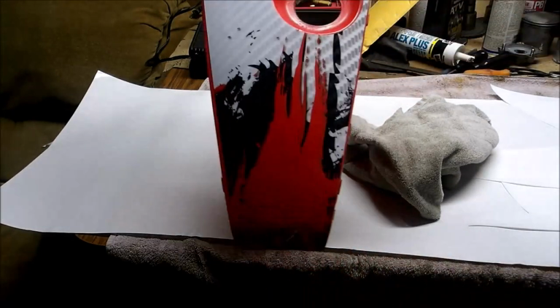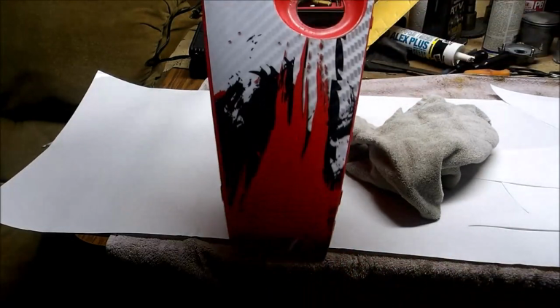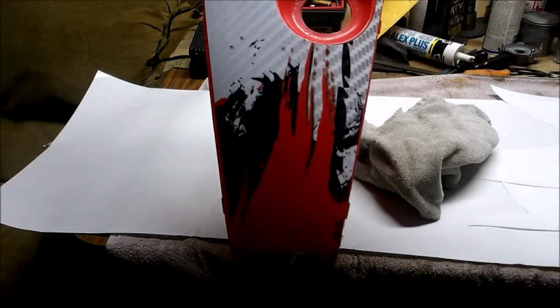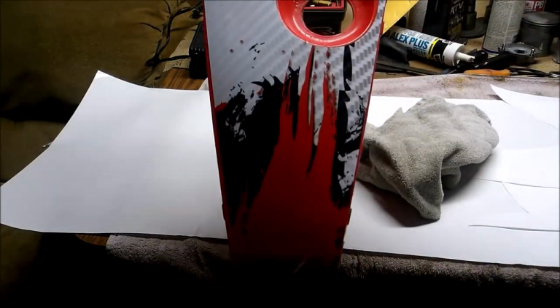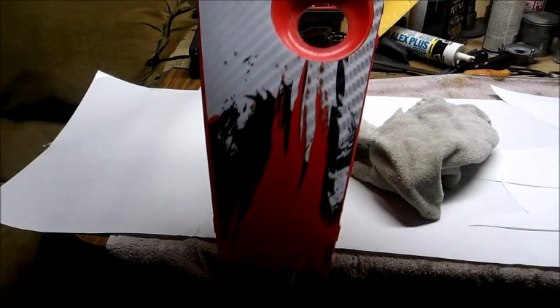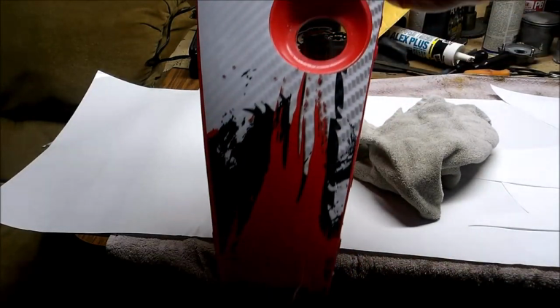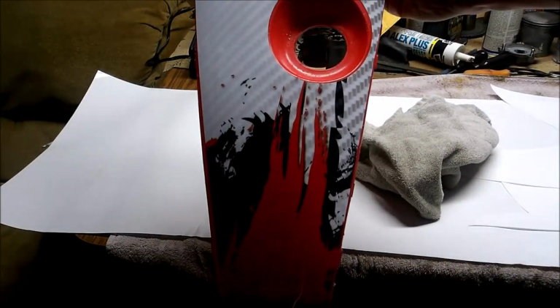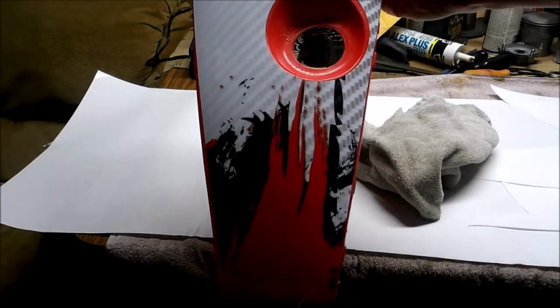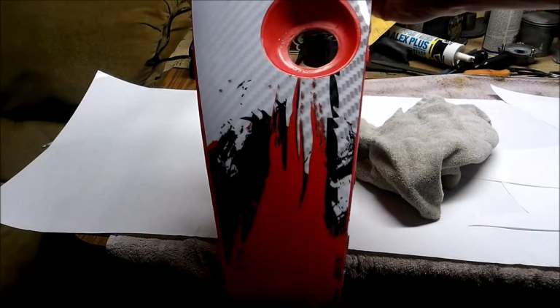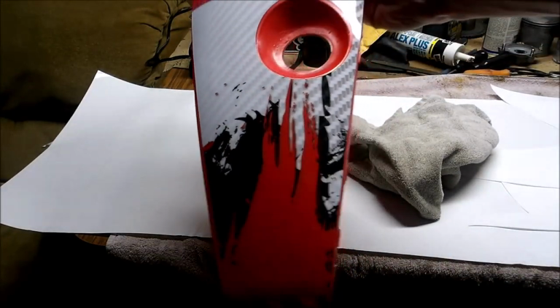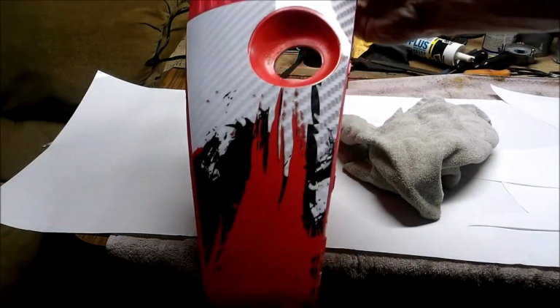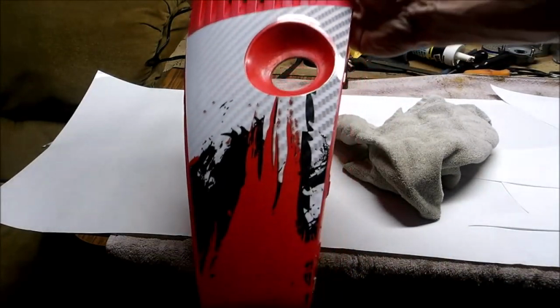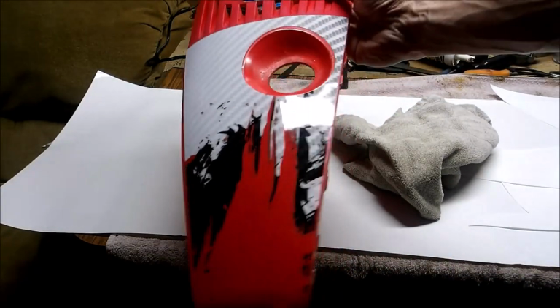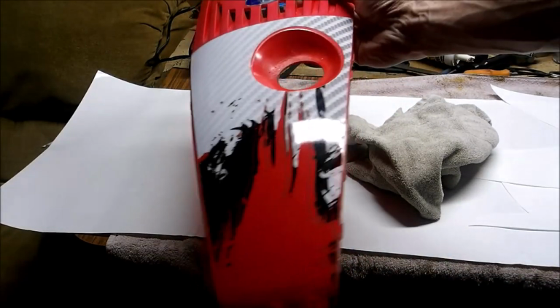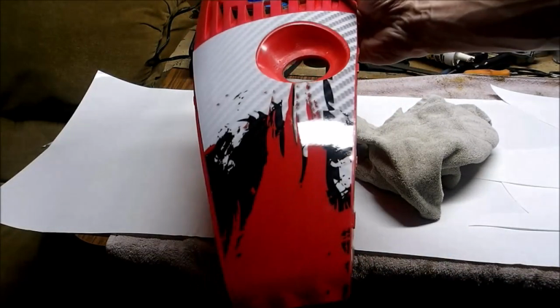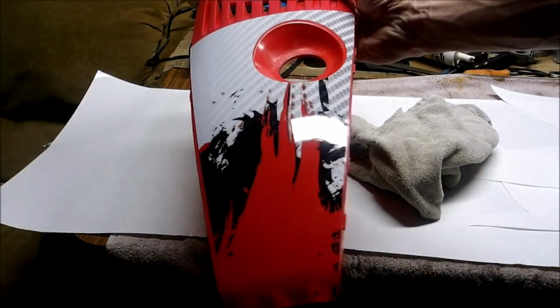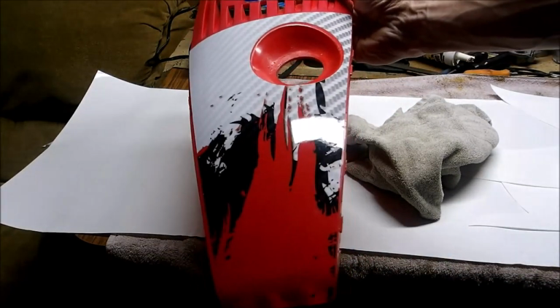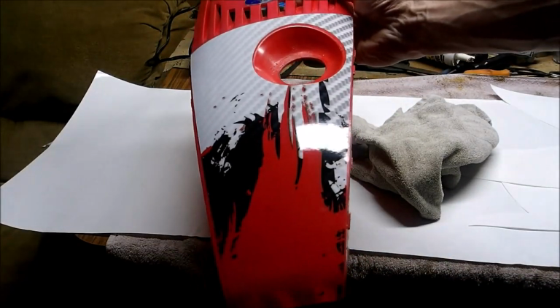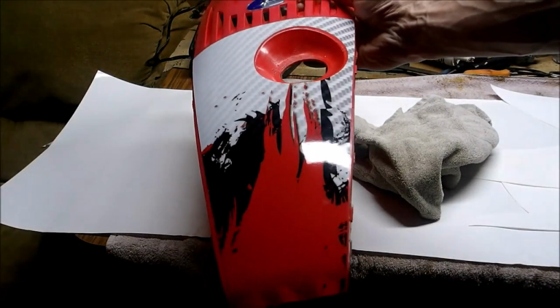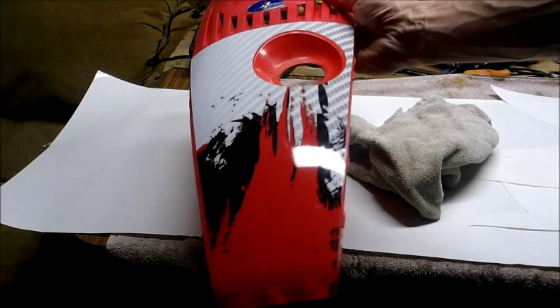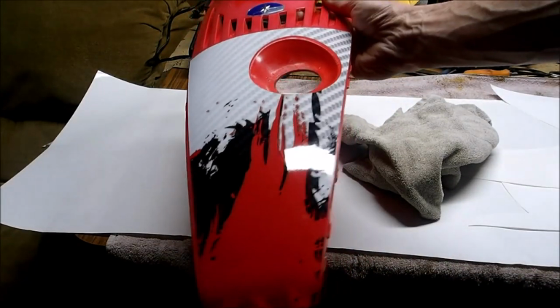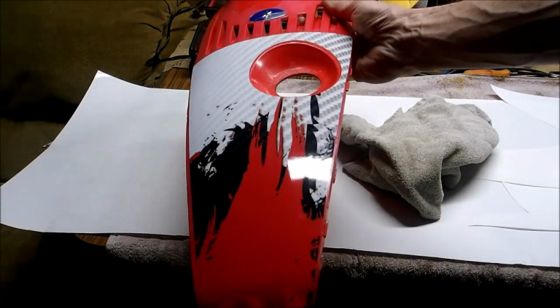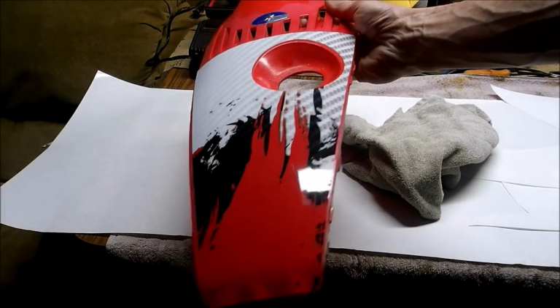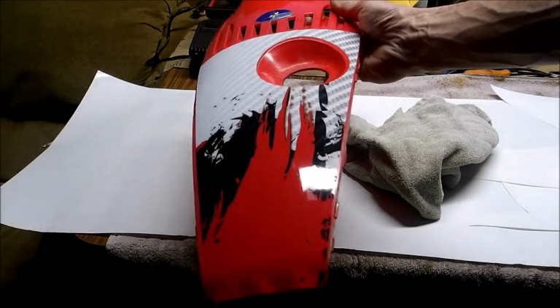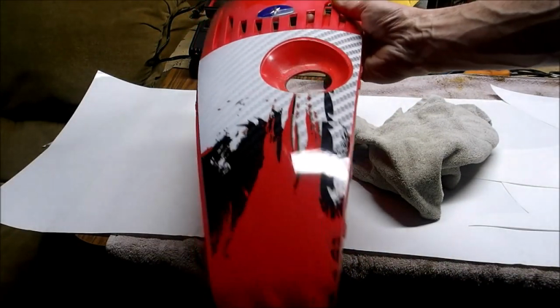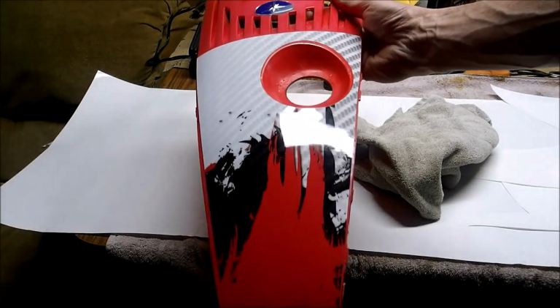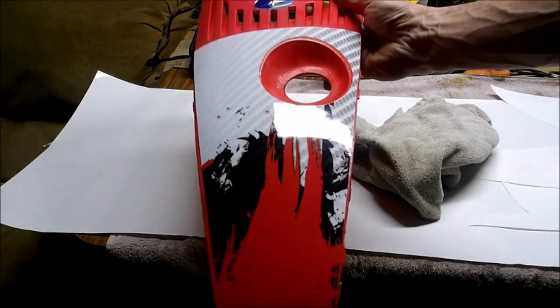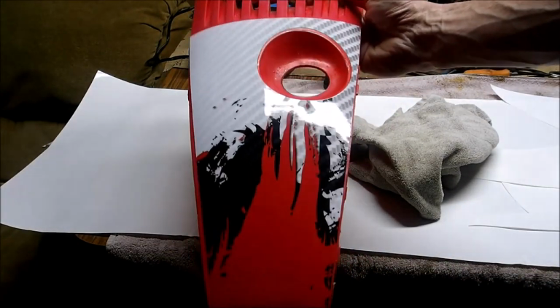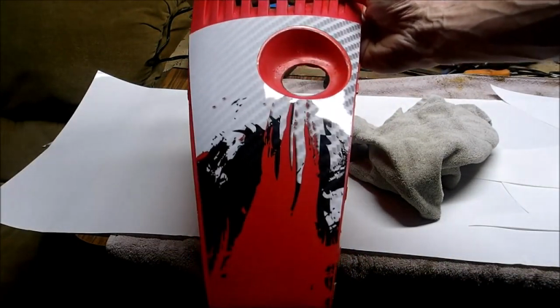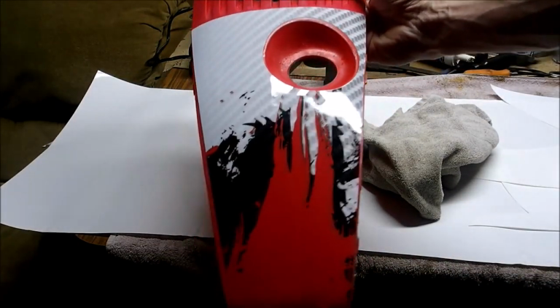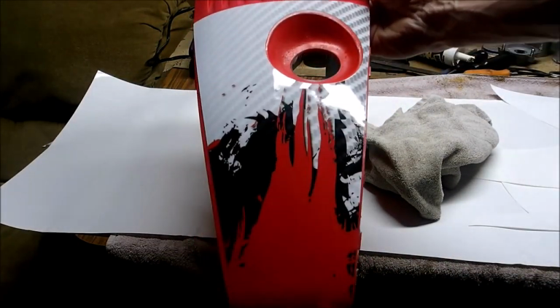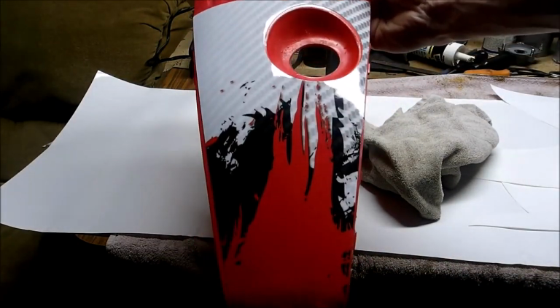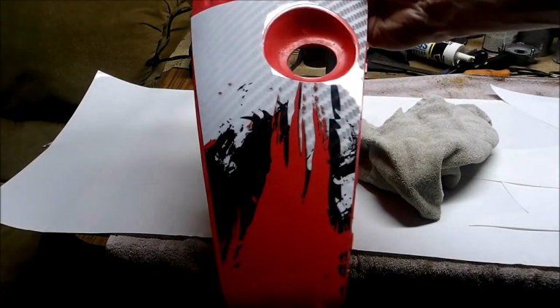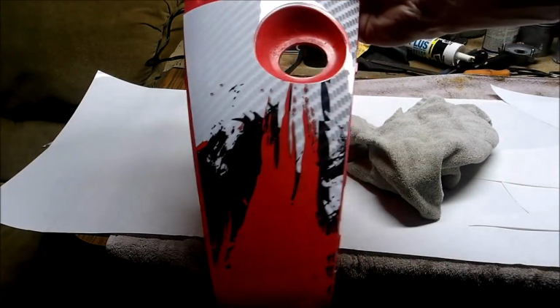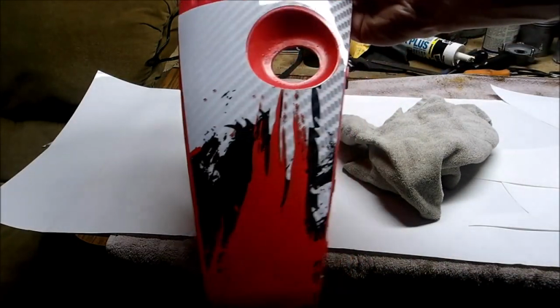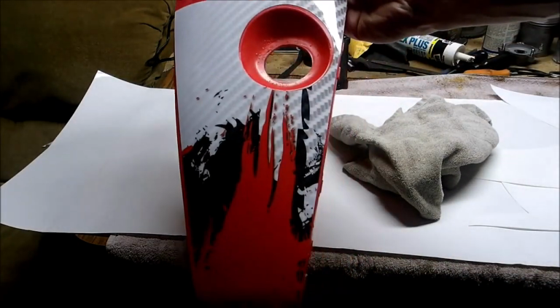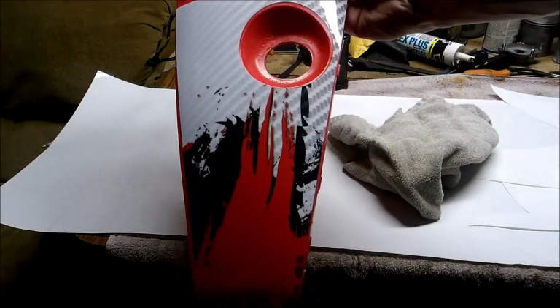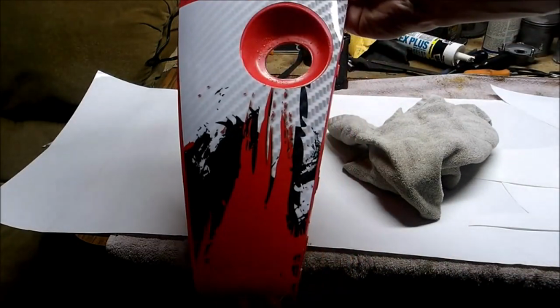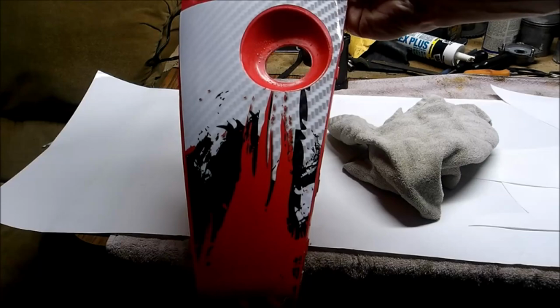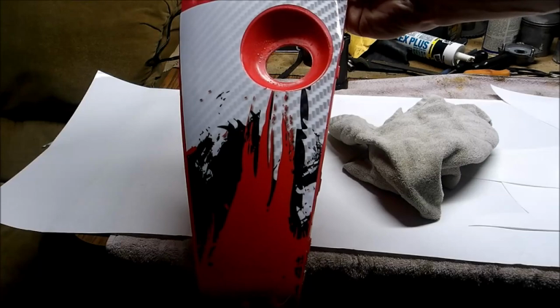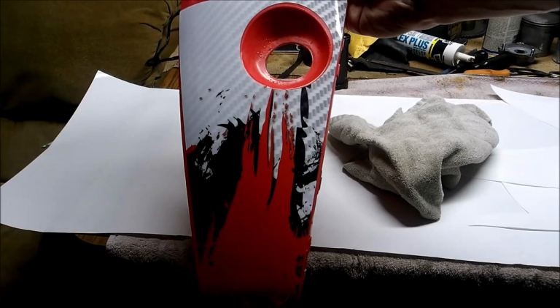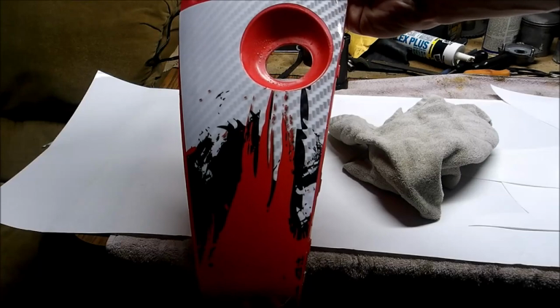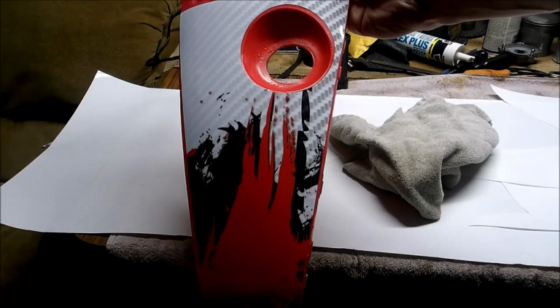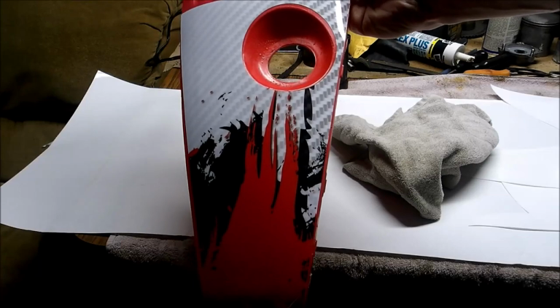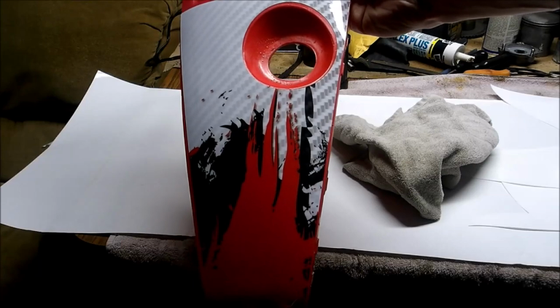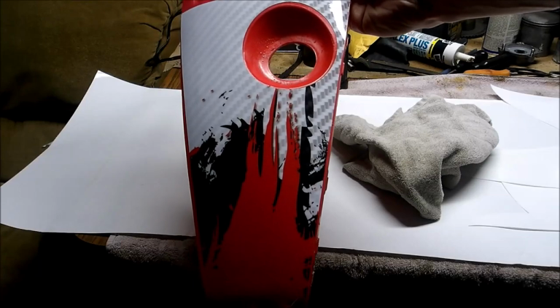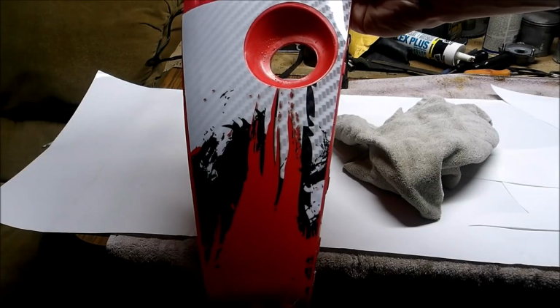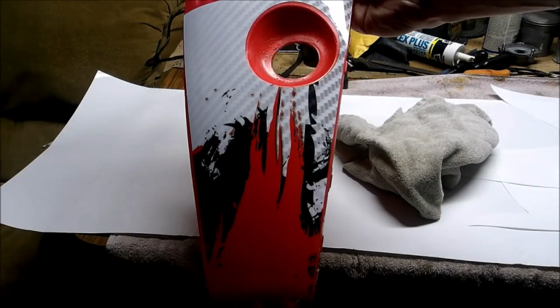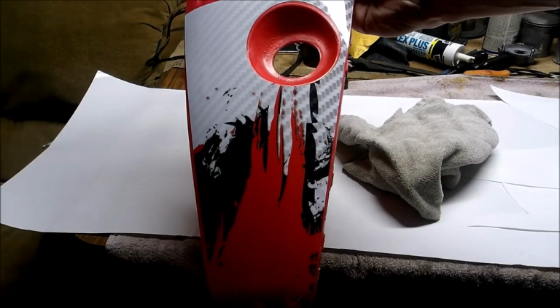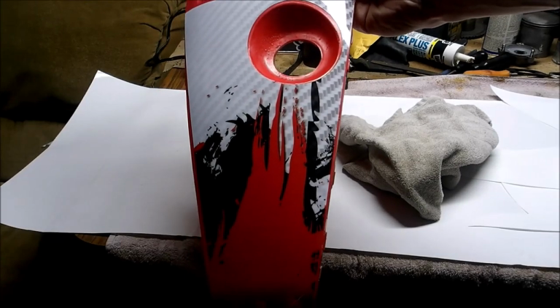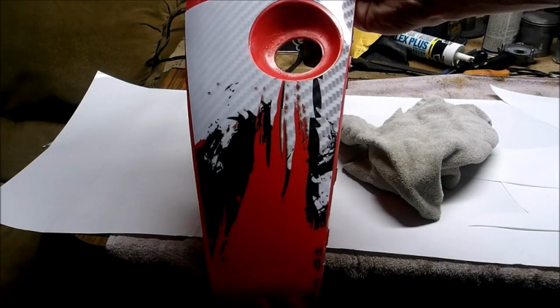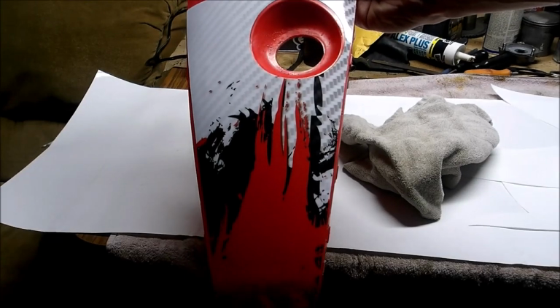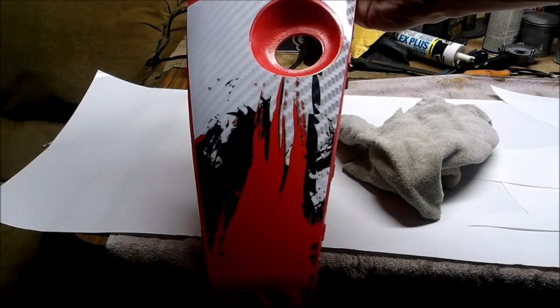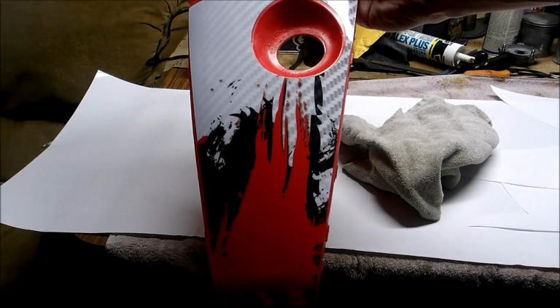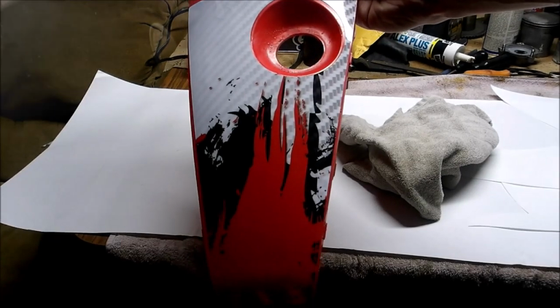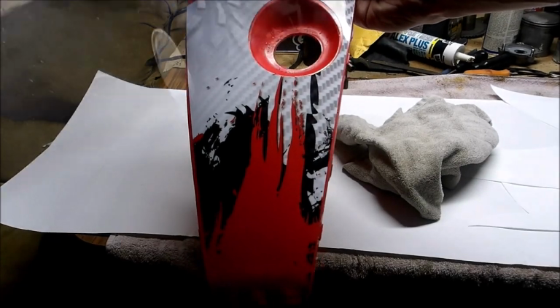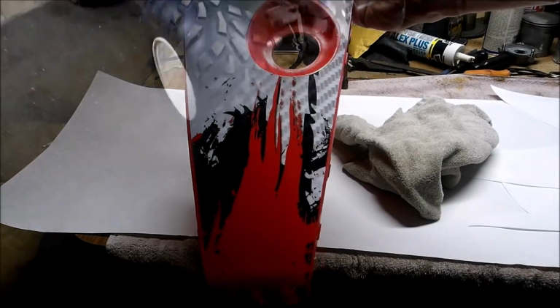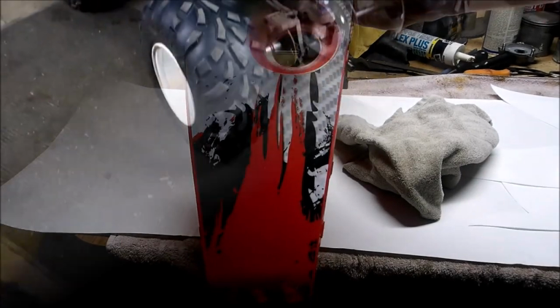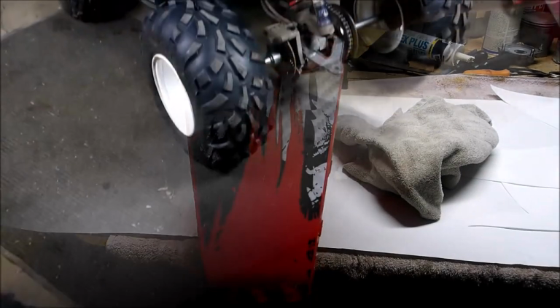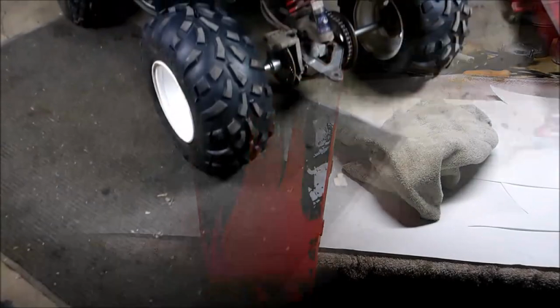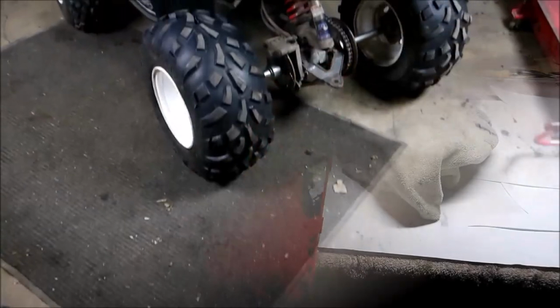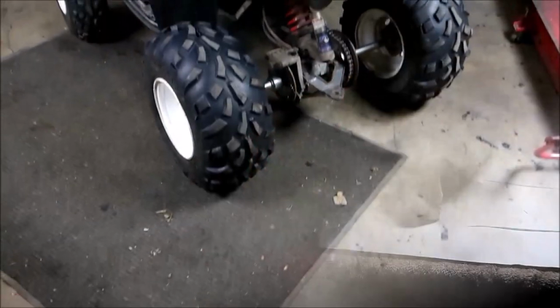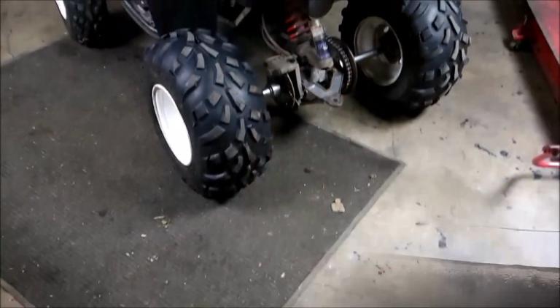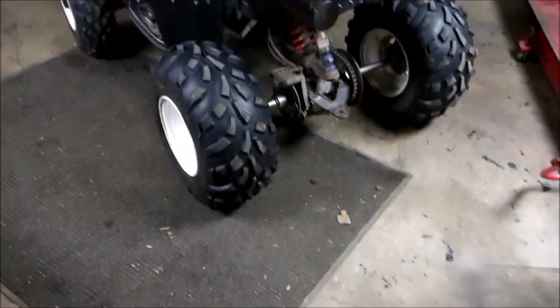Let it sit 48 hours so it dries properly, and voila — it looks like a brand new part.